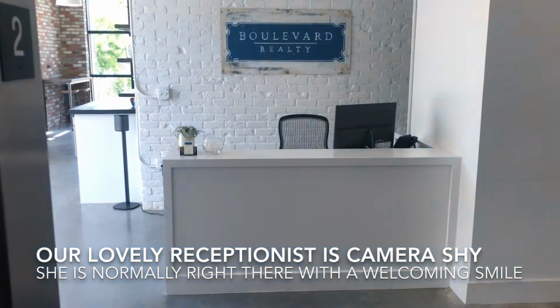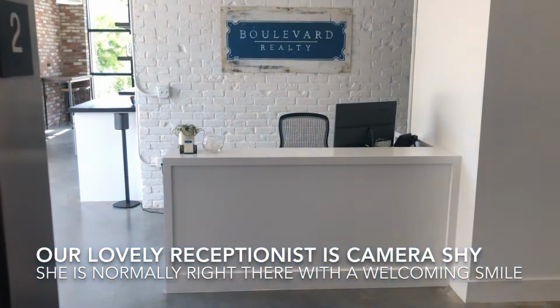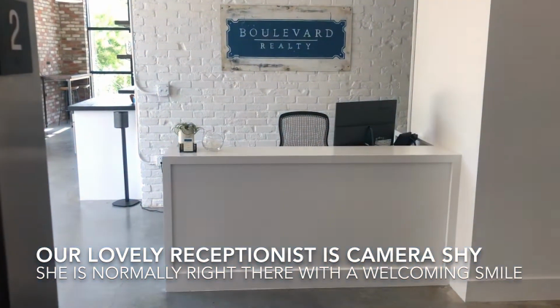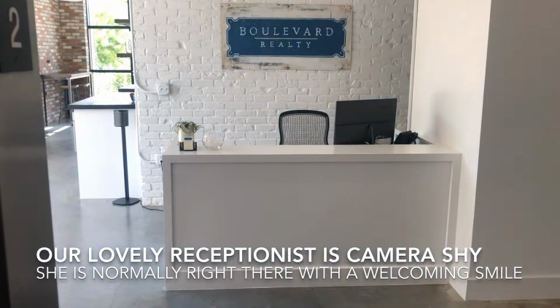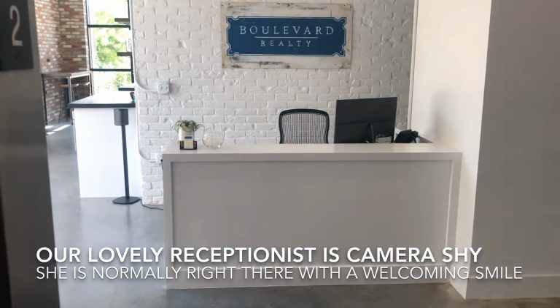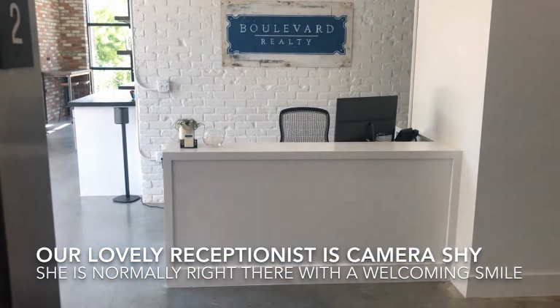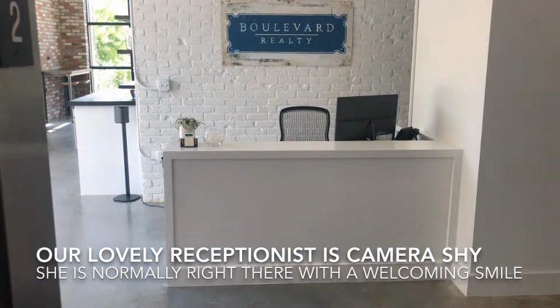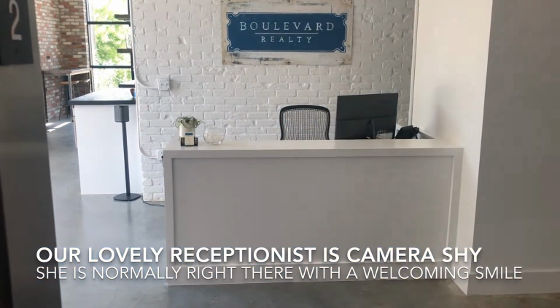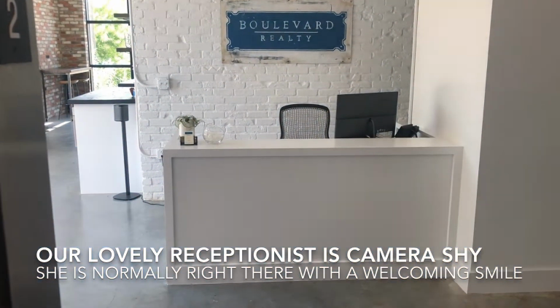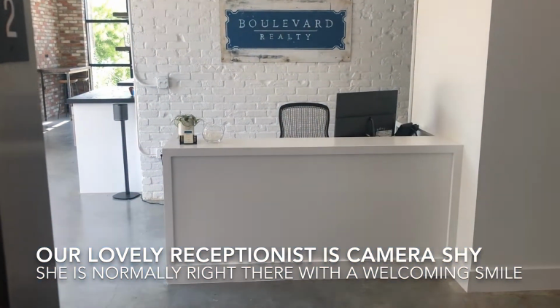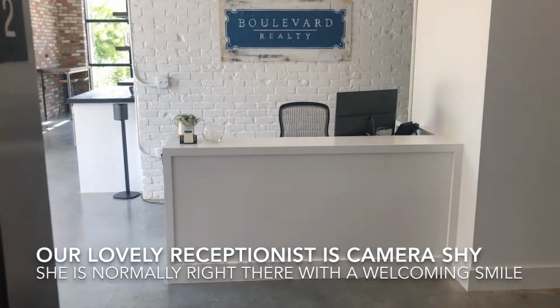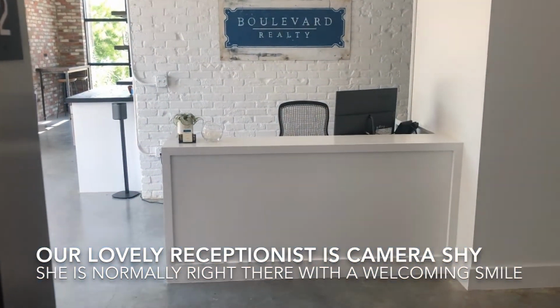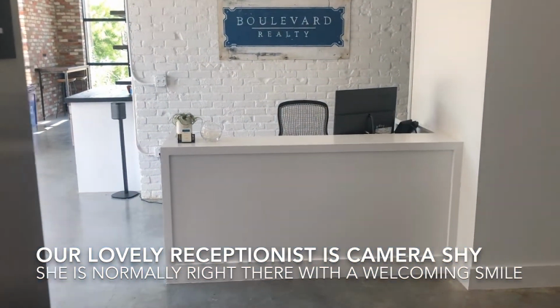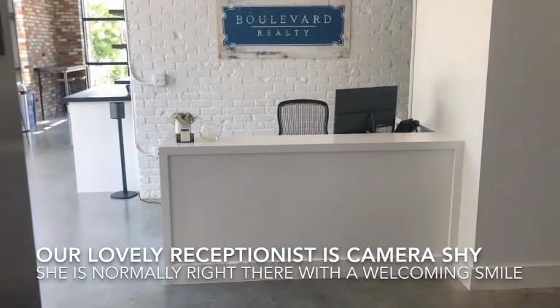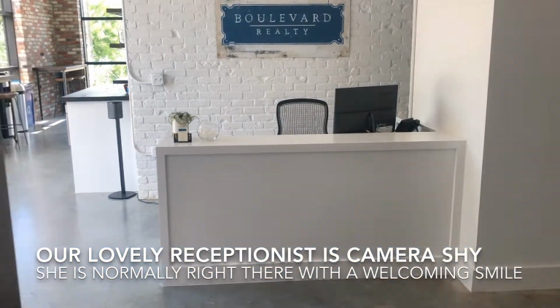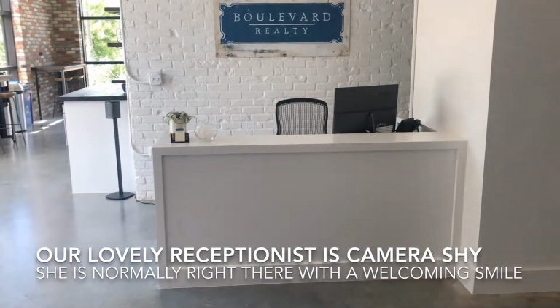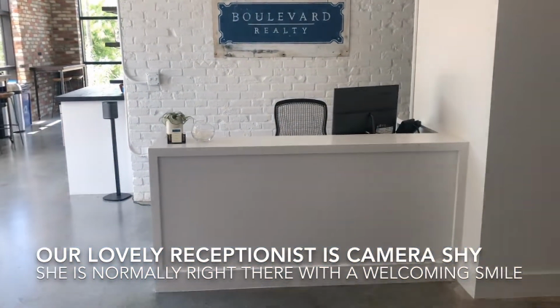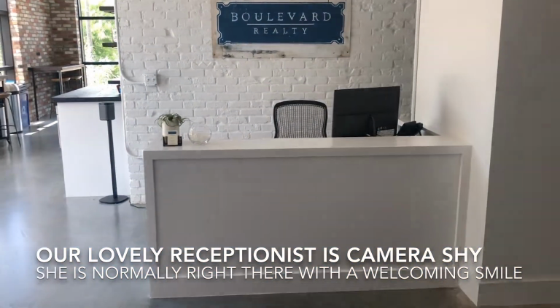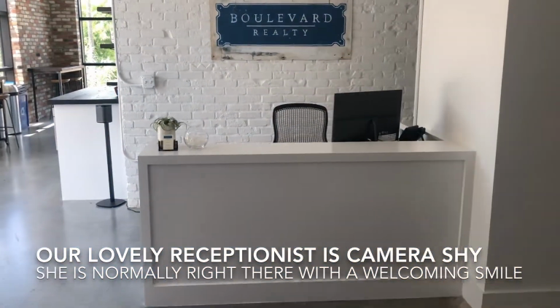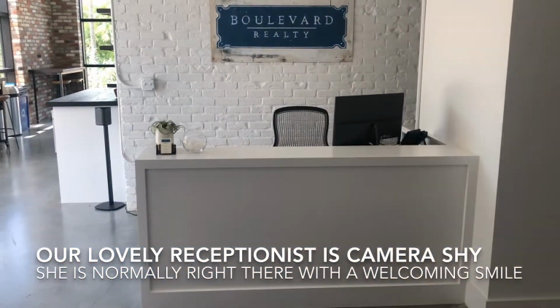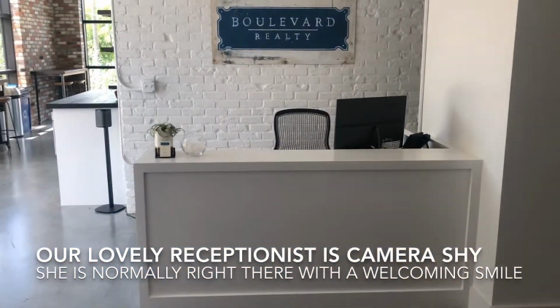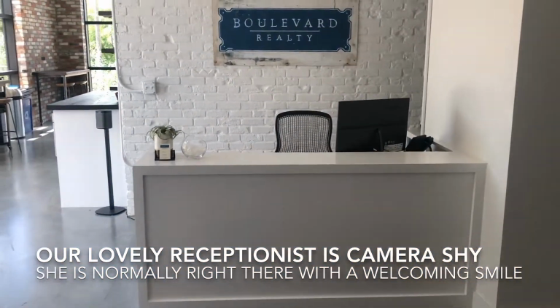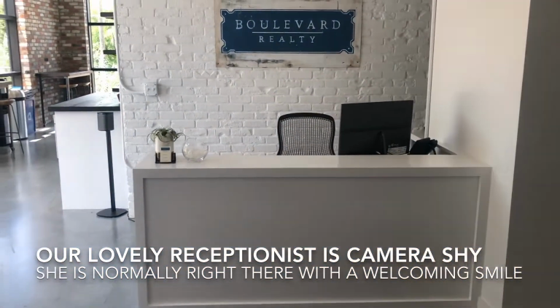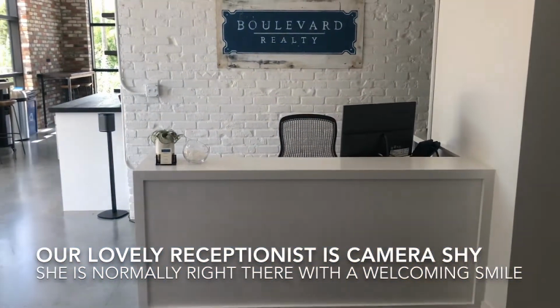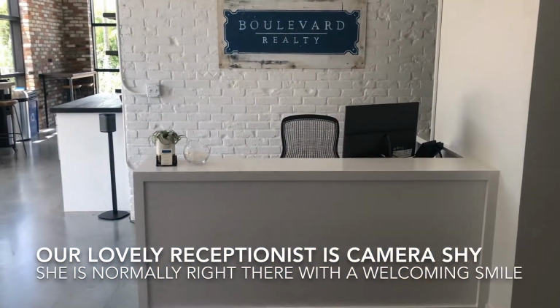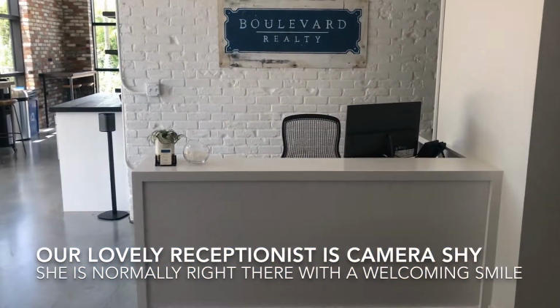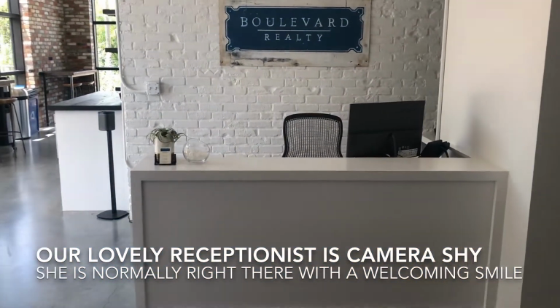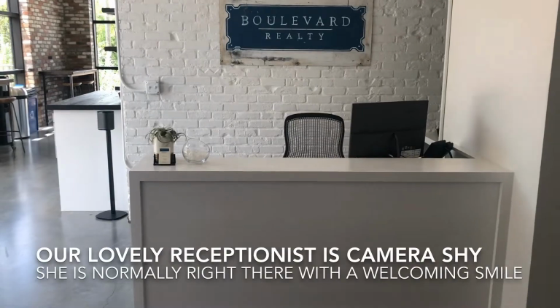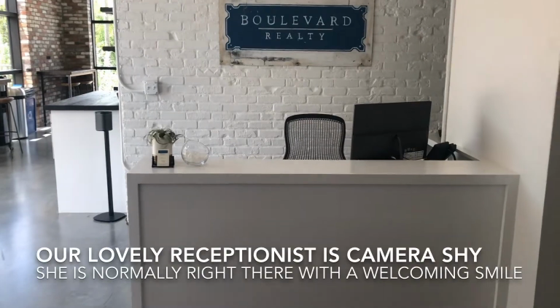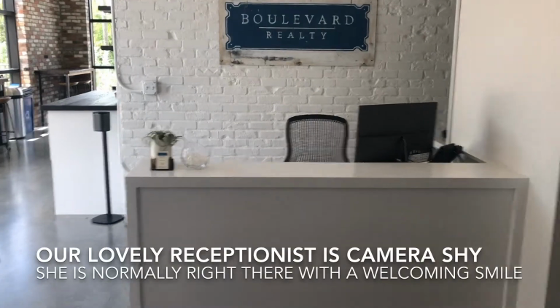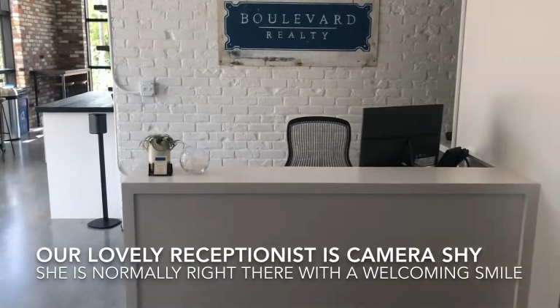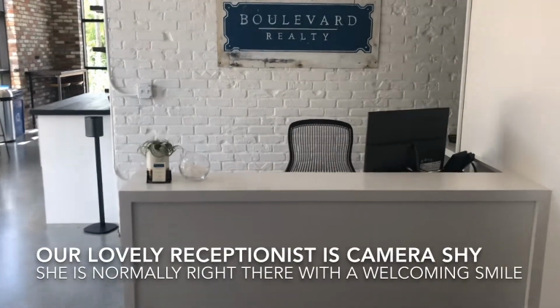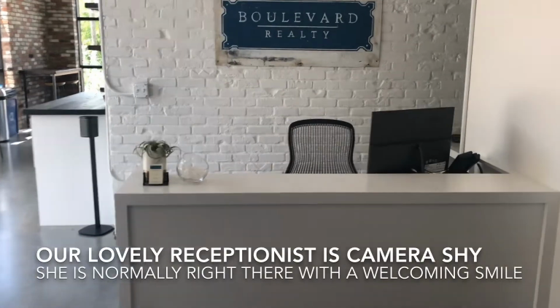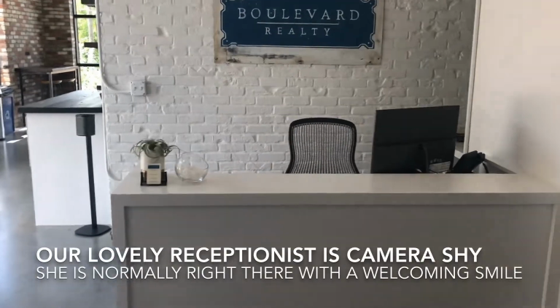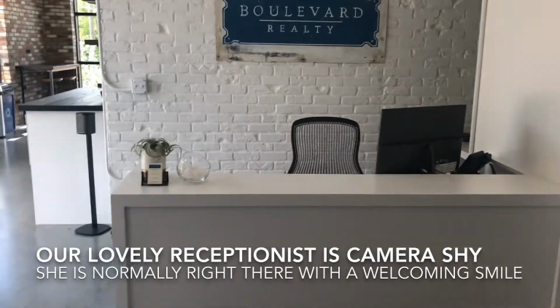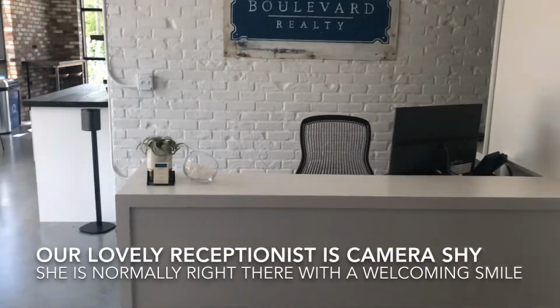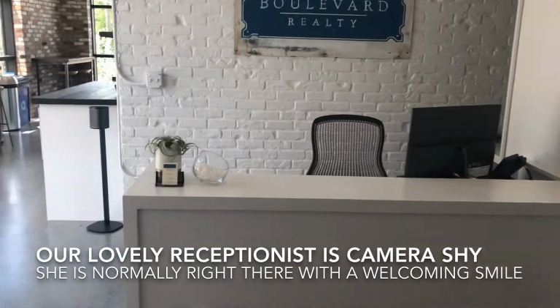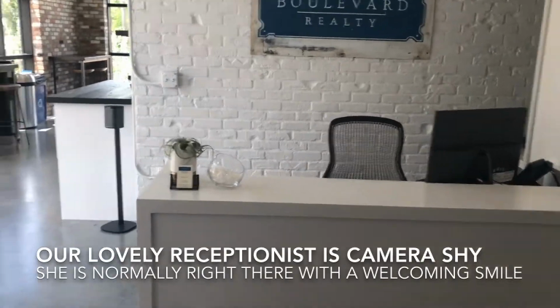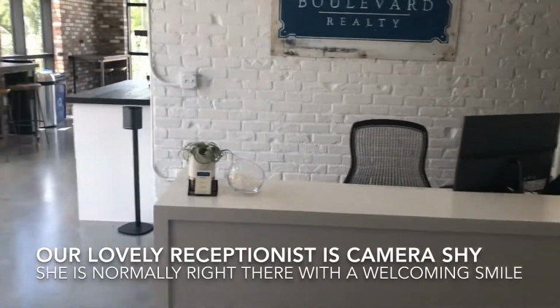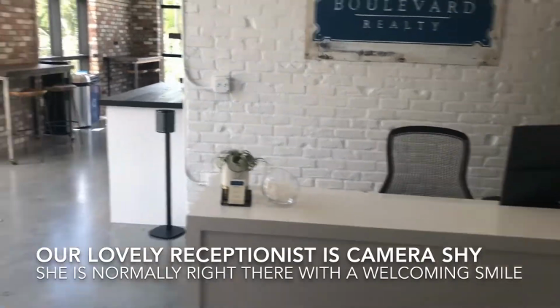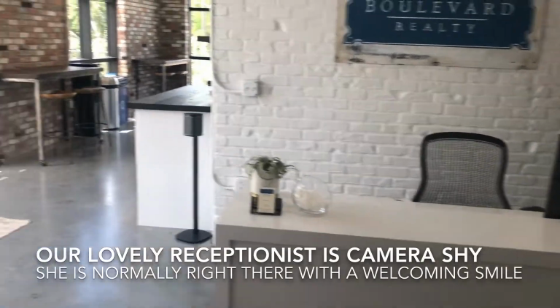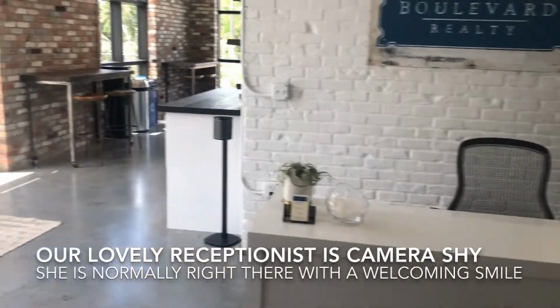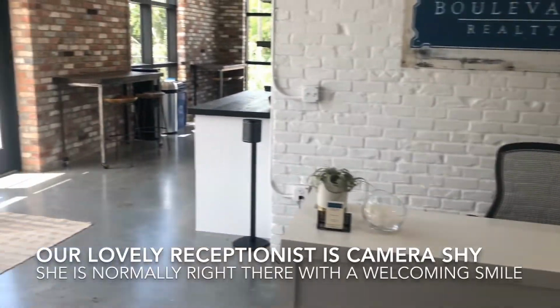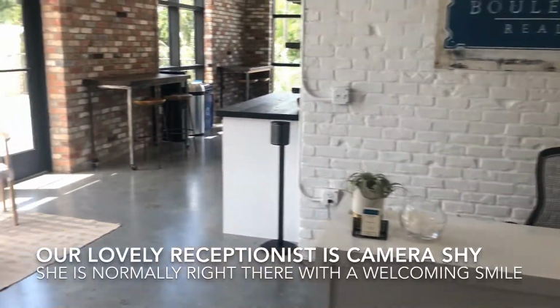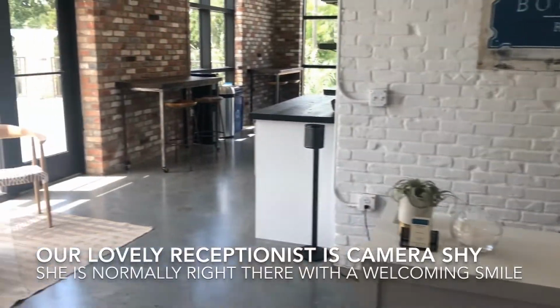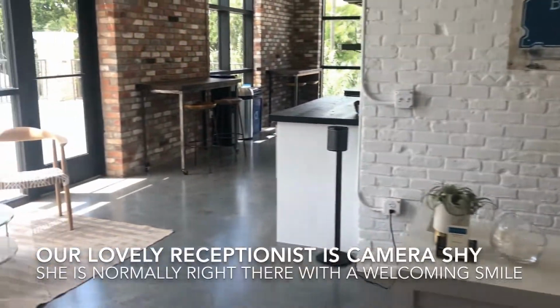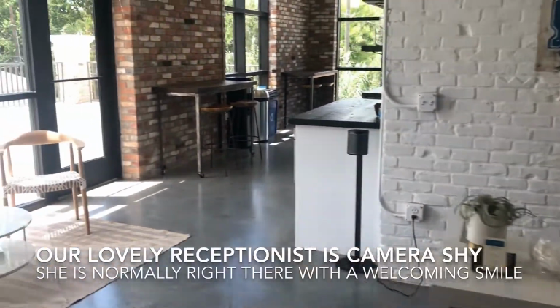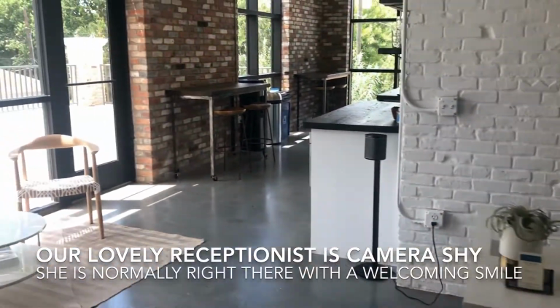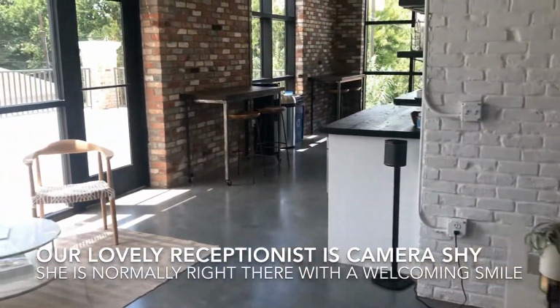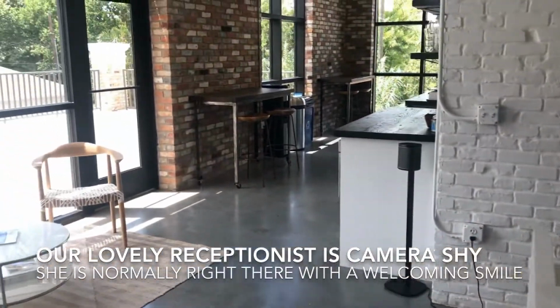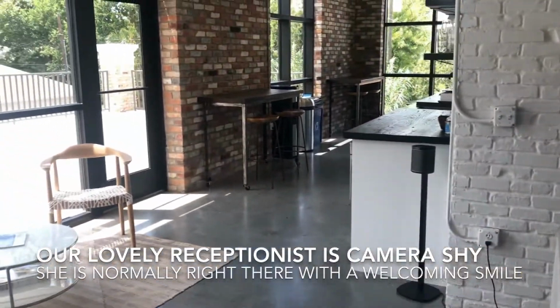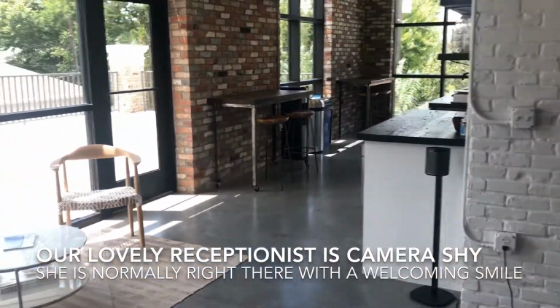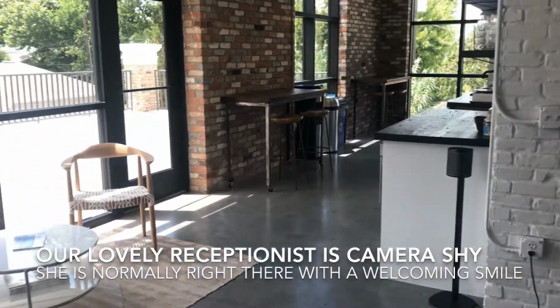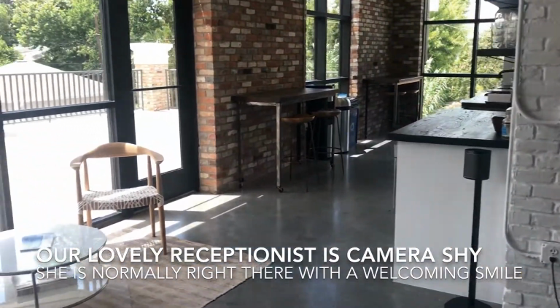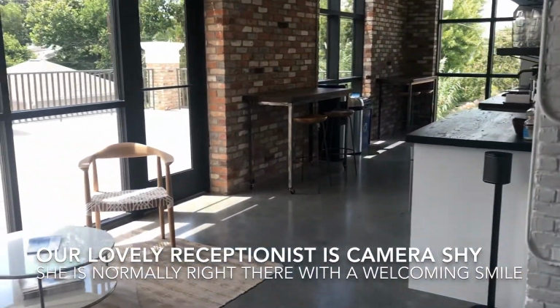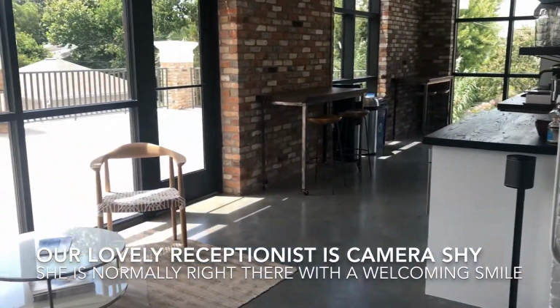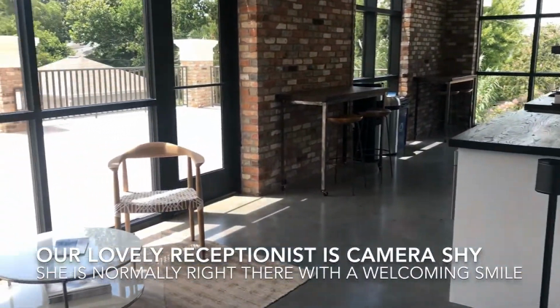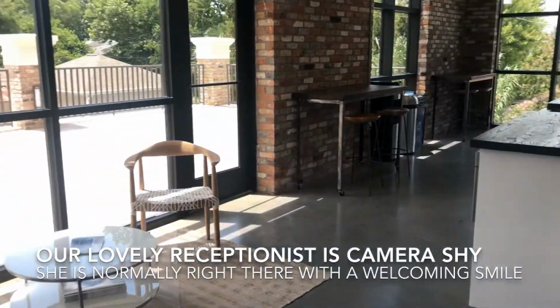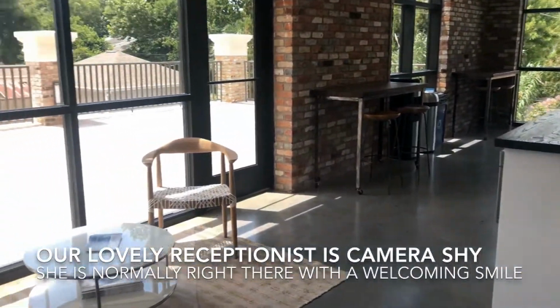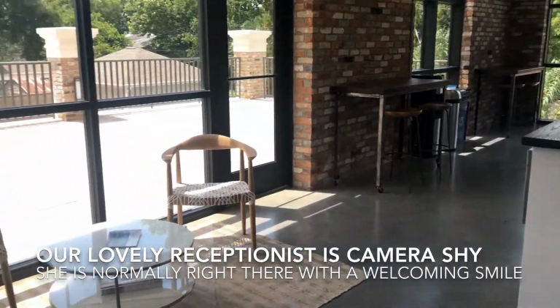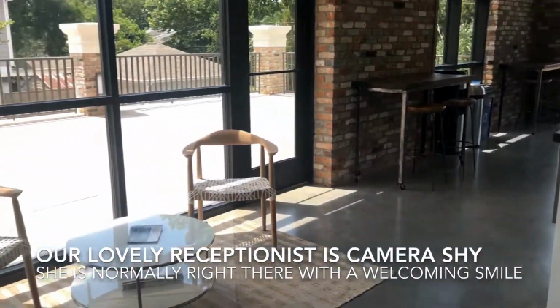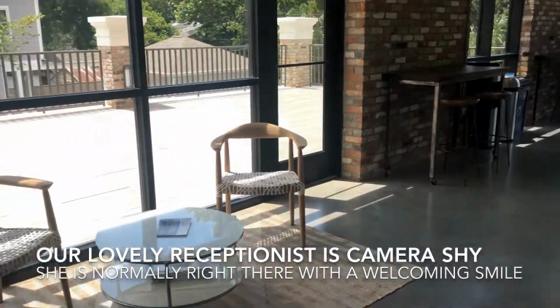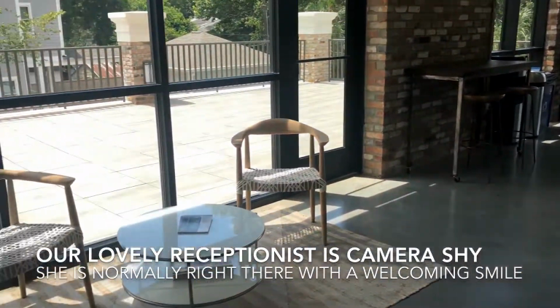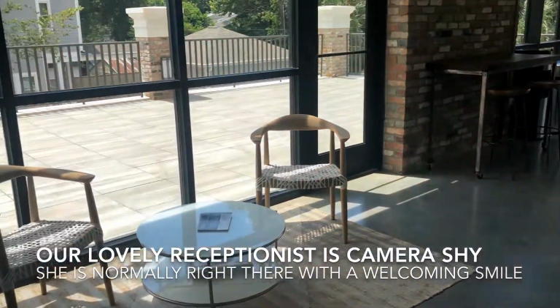When you get off the elevator, you are greeted by a lovely reception area and a state-of-the-art kitchen.